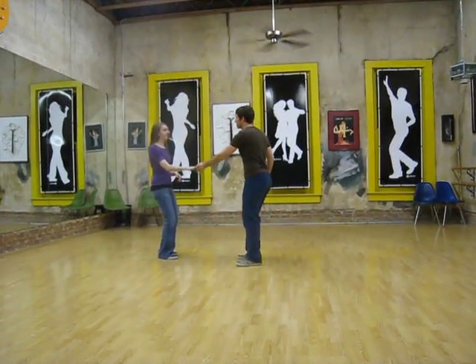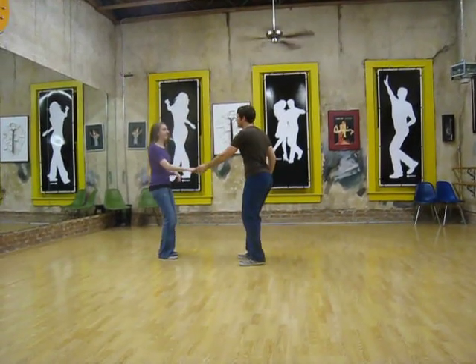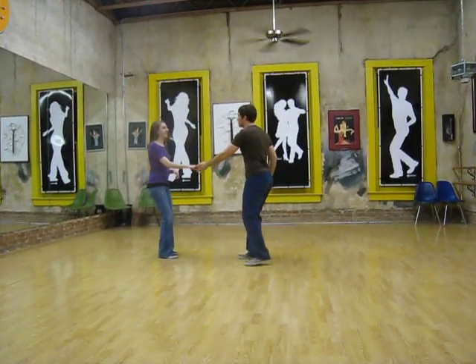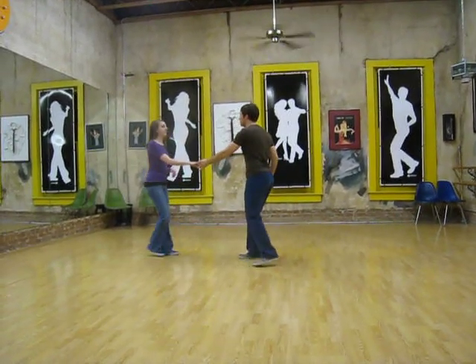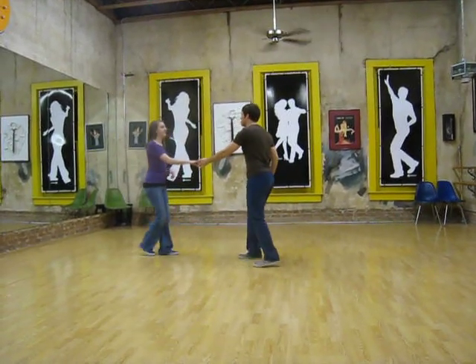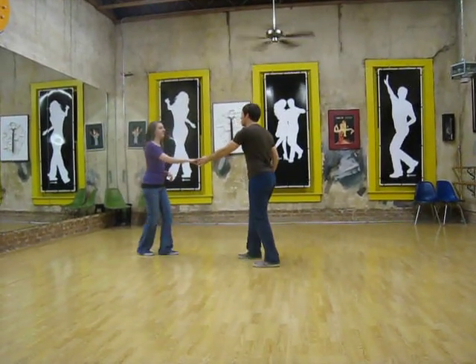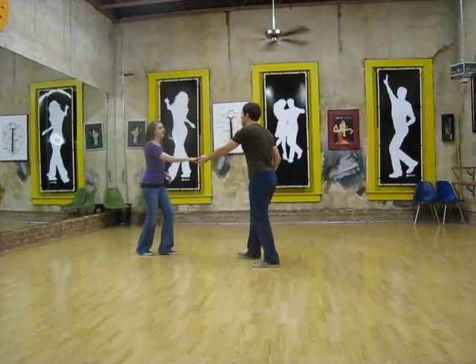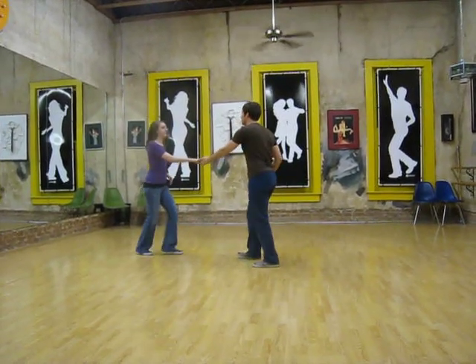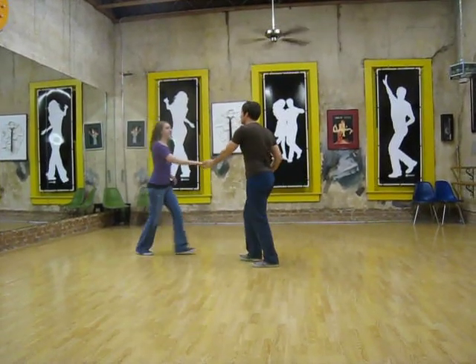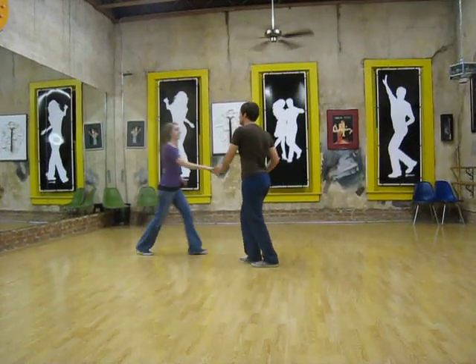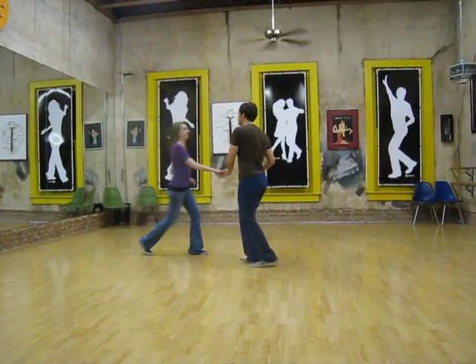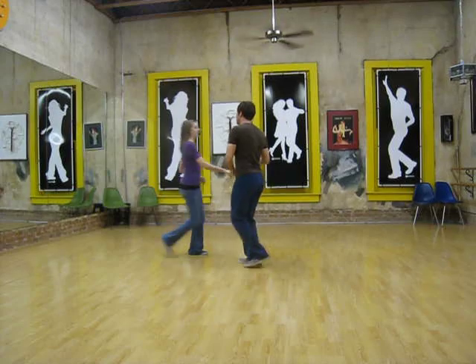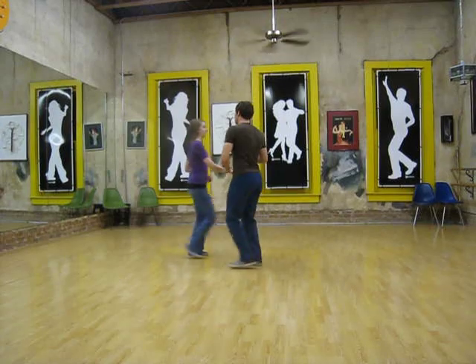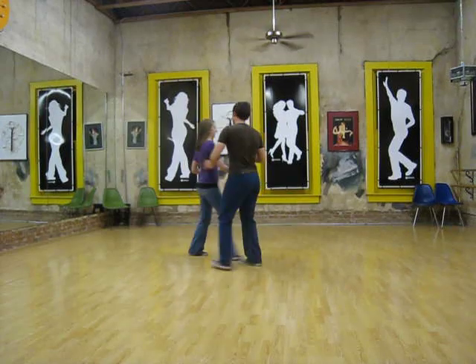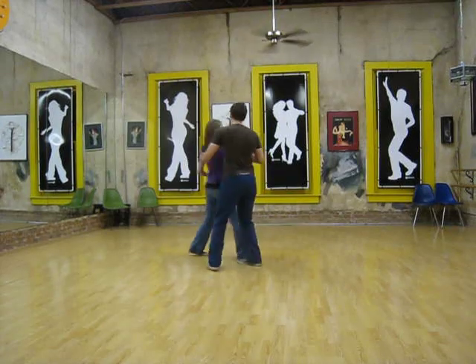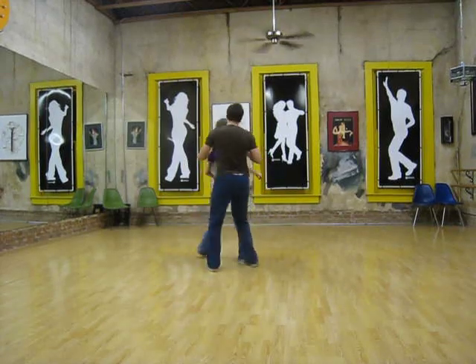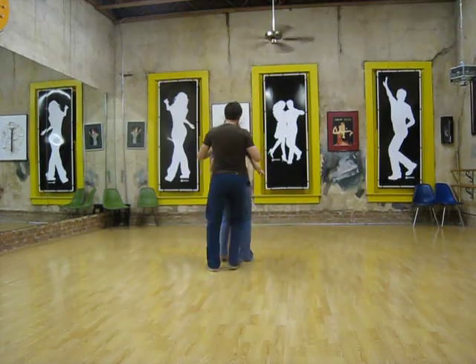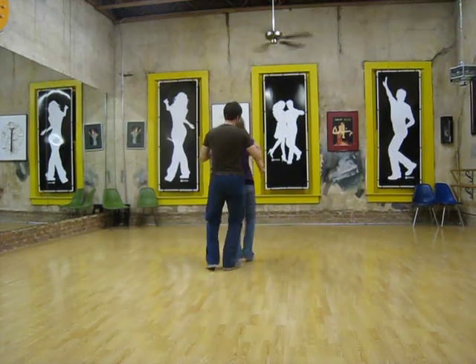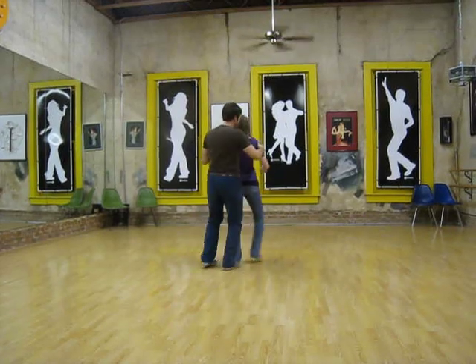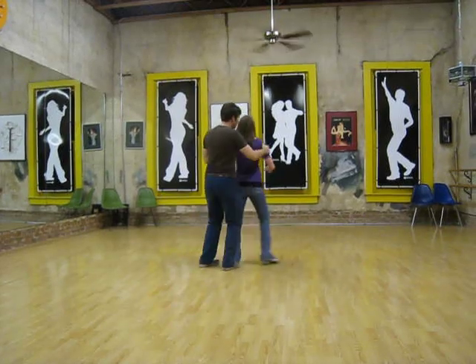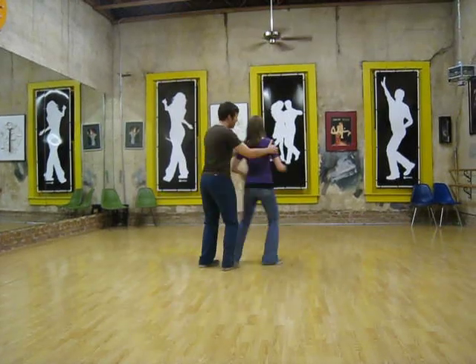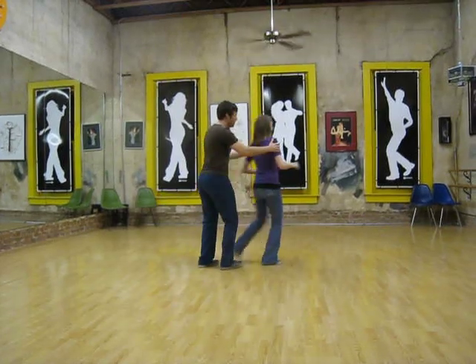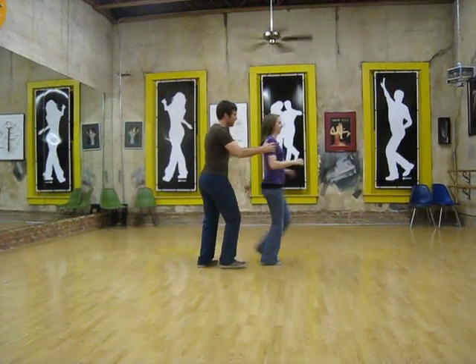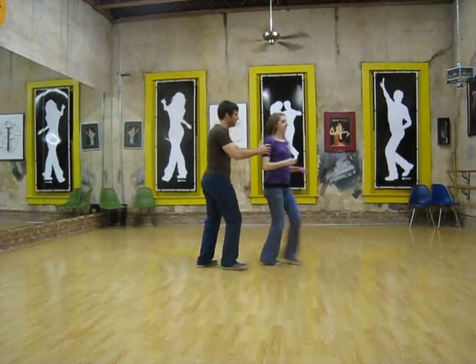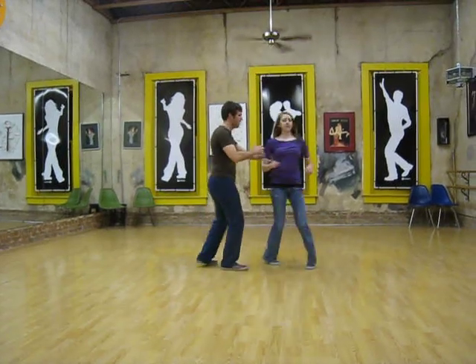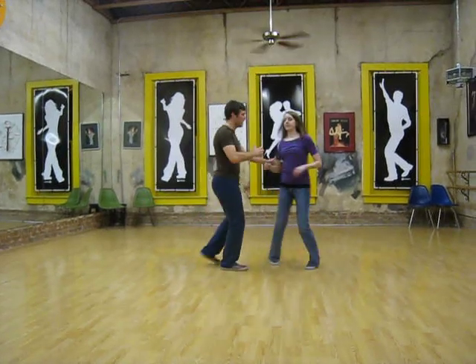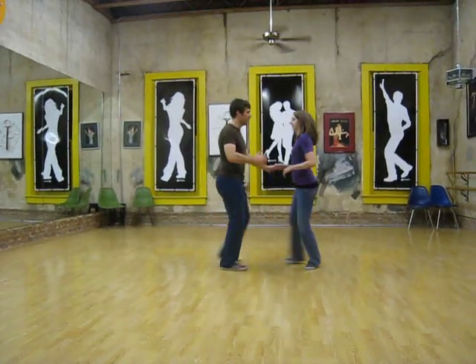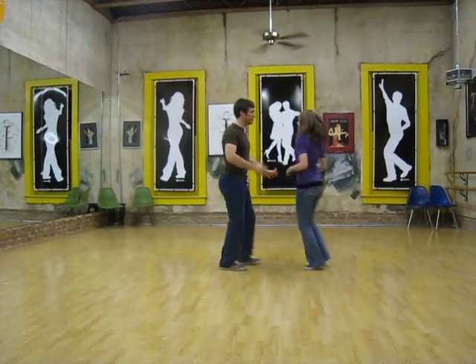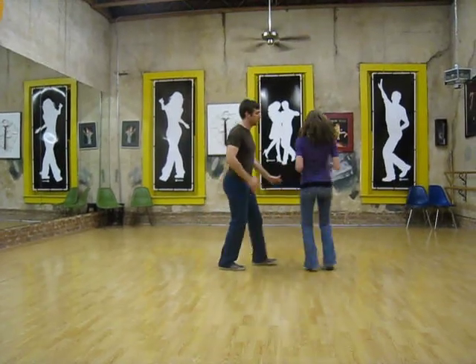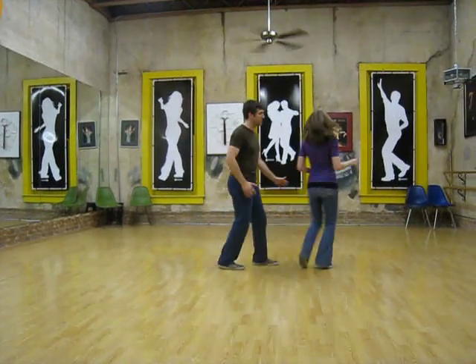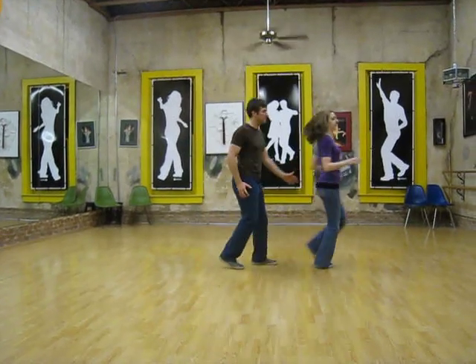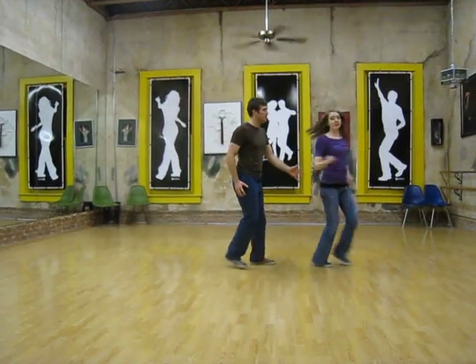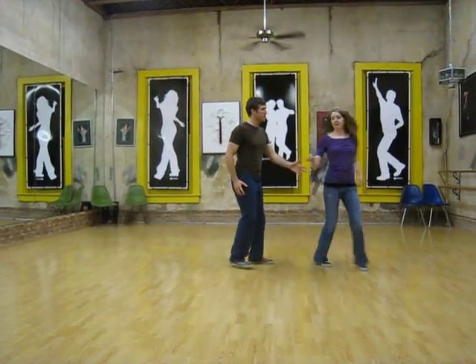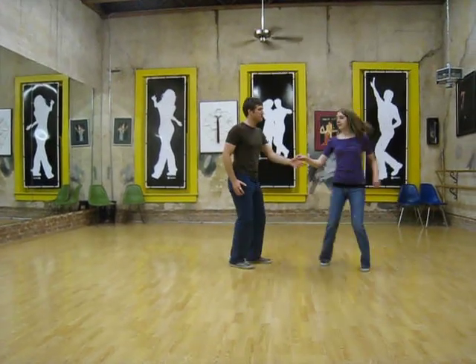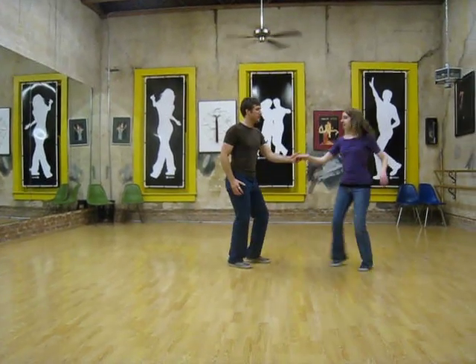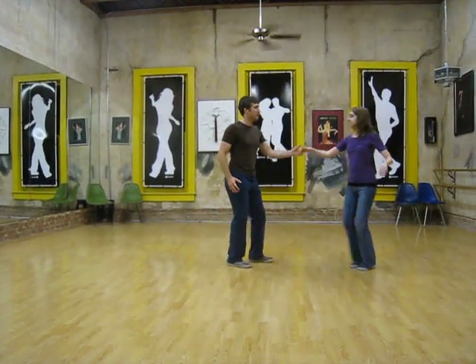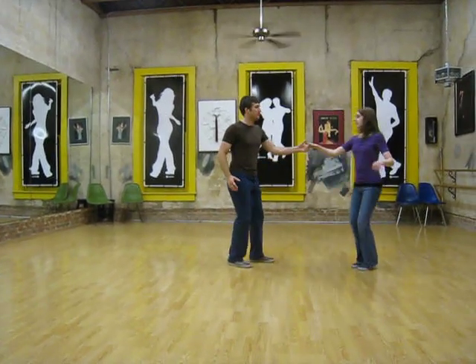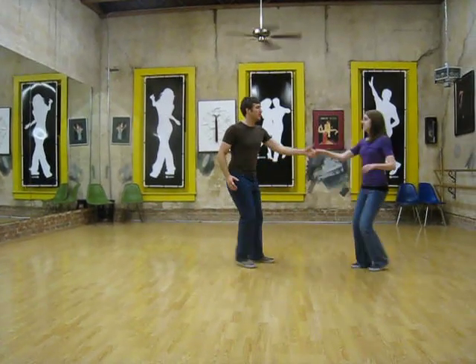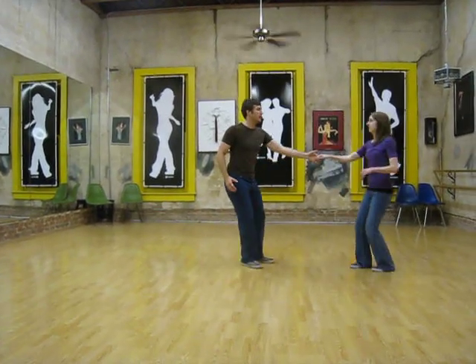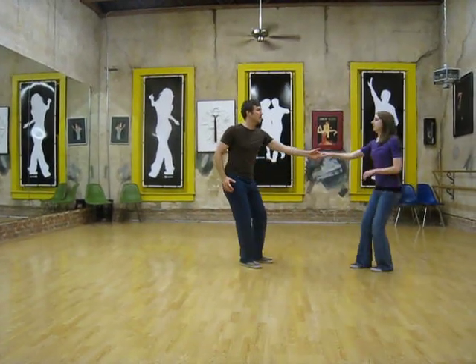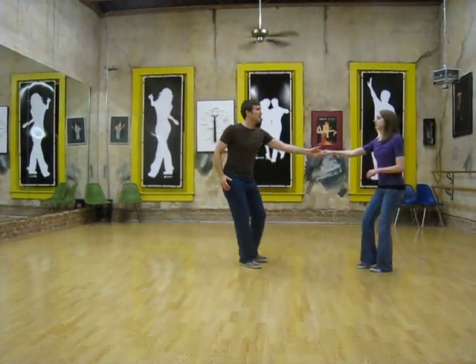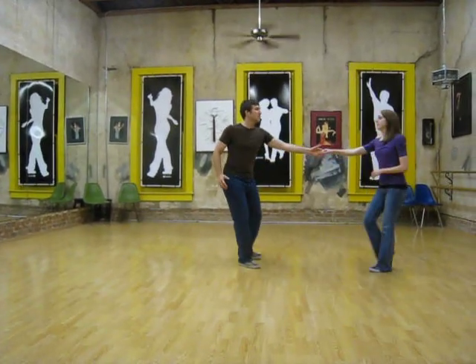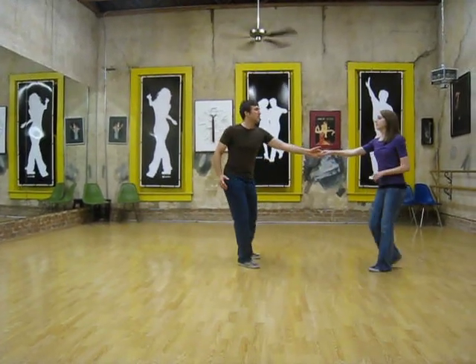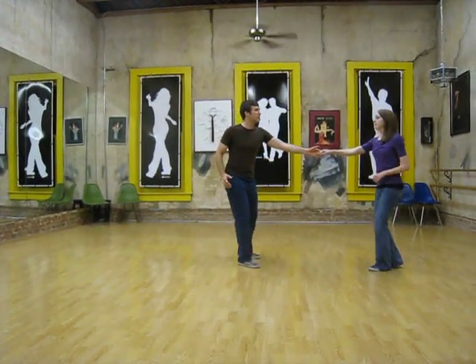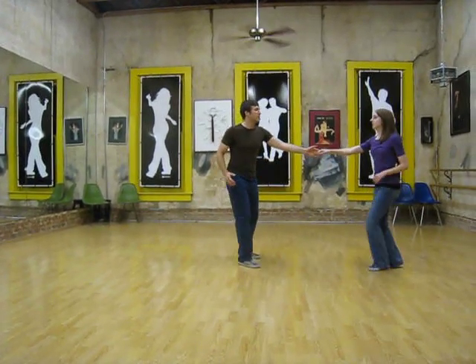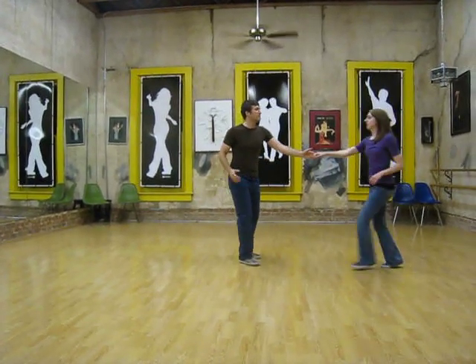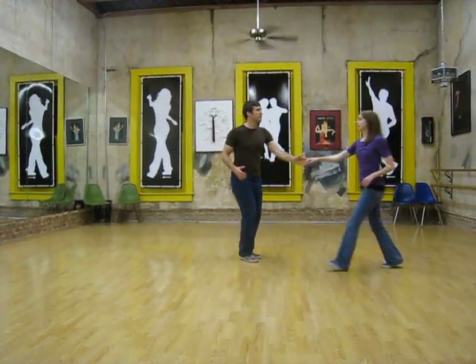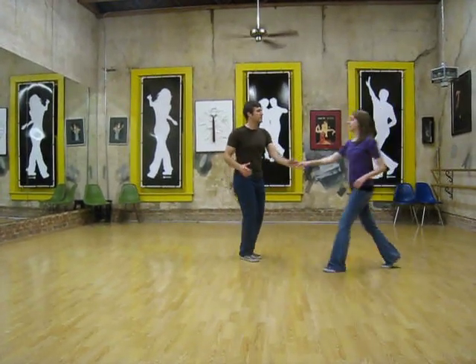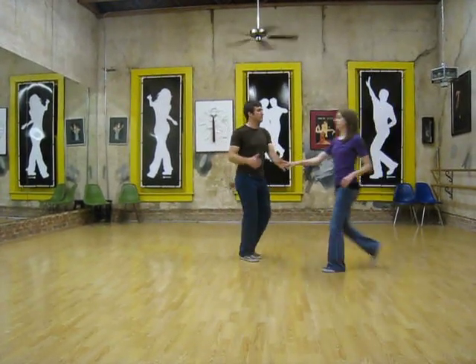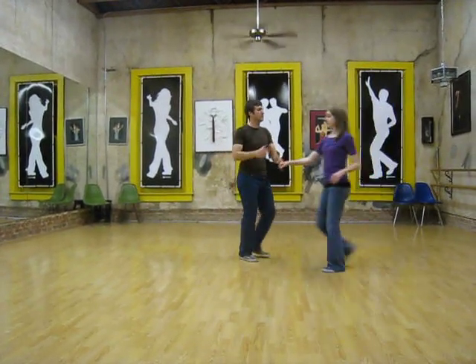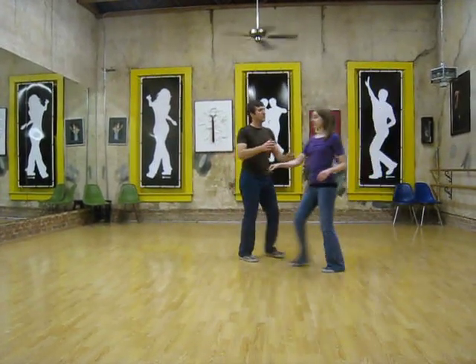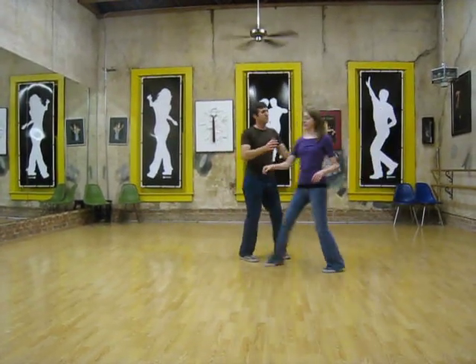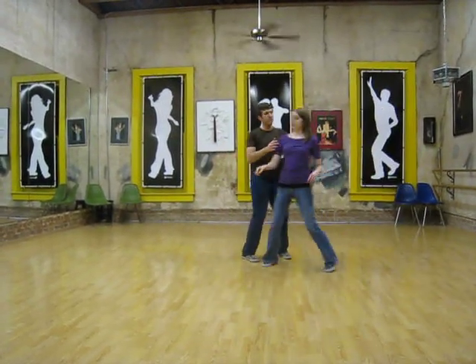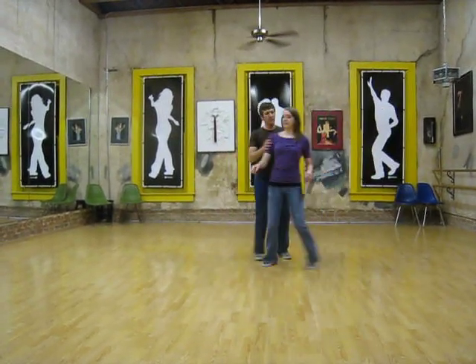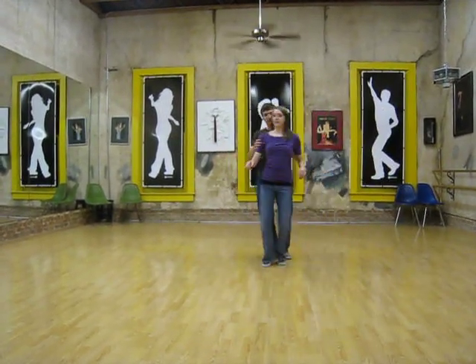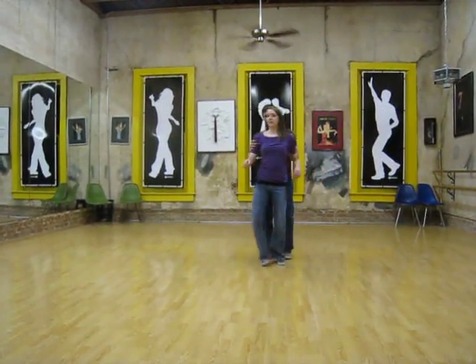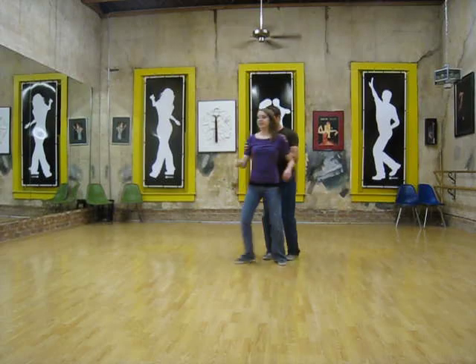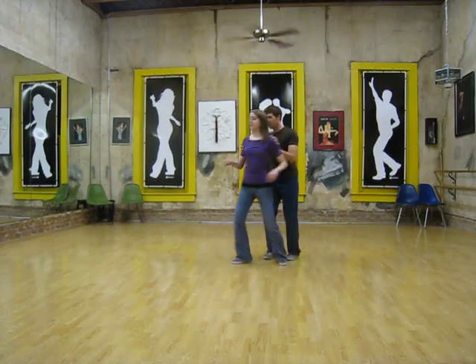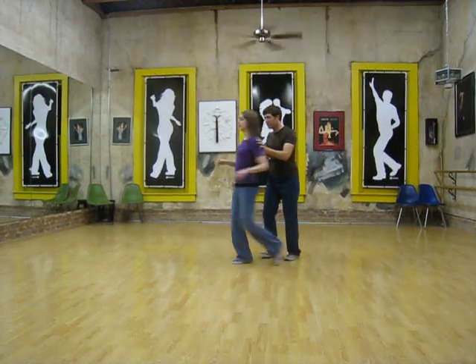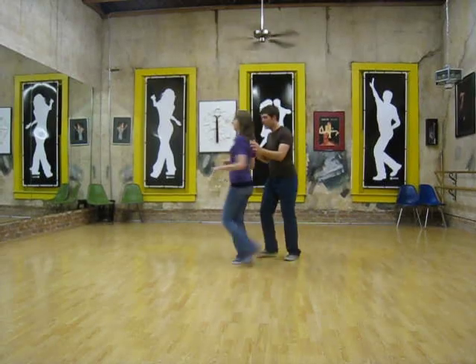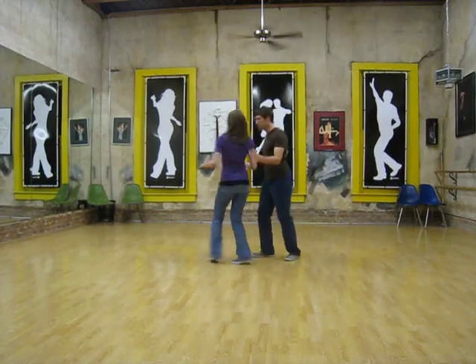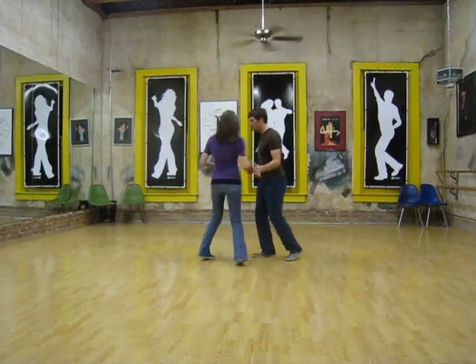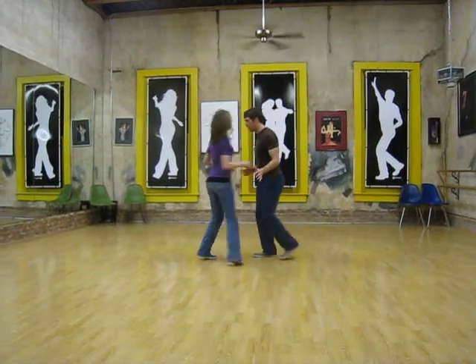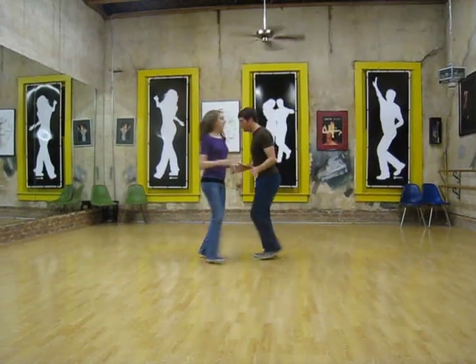So it's going to be one, two, three, and four, five, six, seven, and eight. One, two, three, and four. Don't creep.